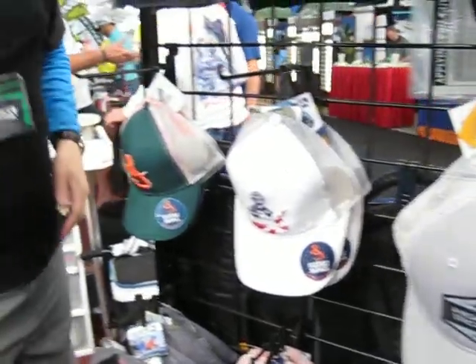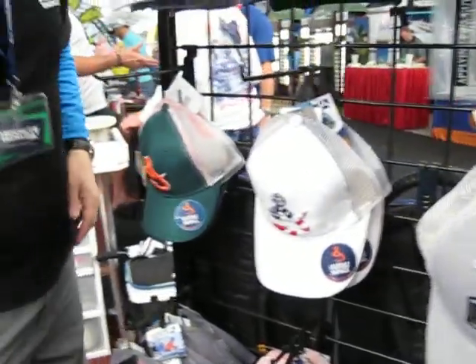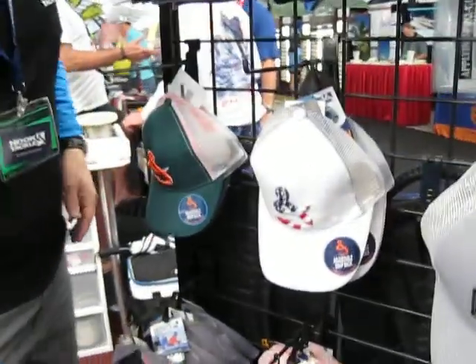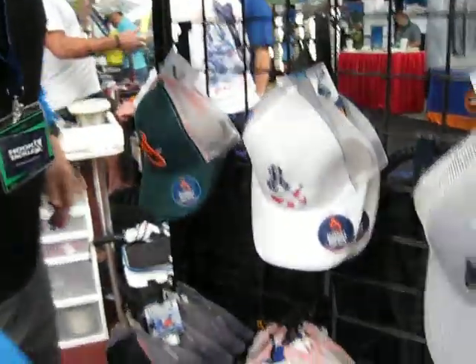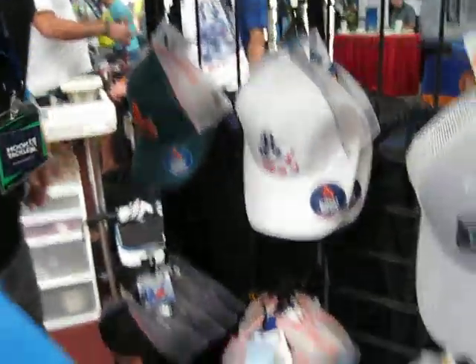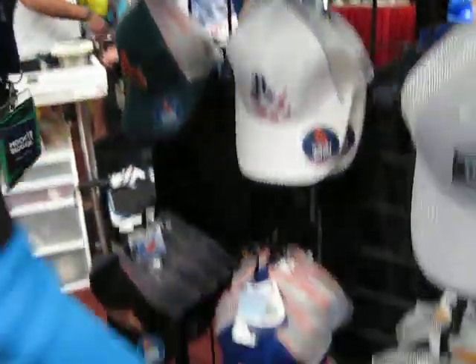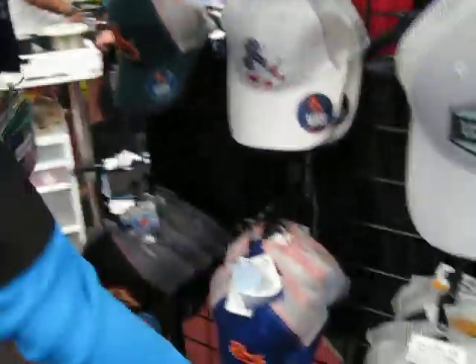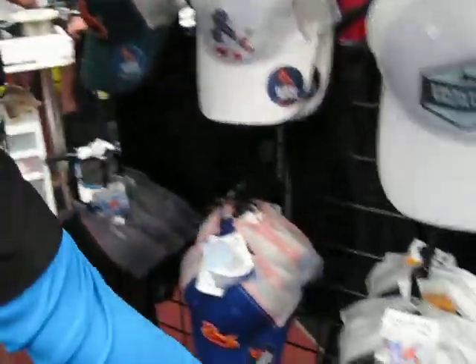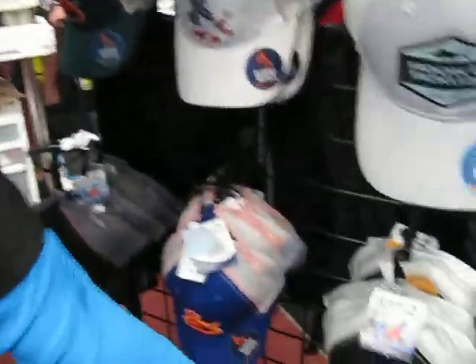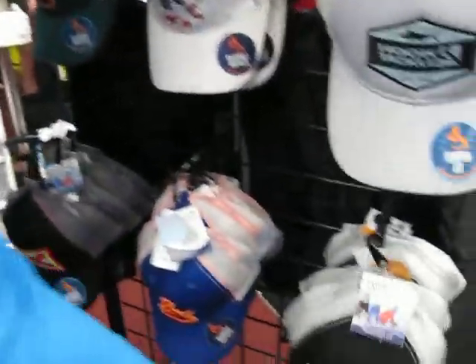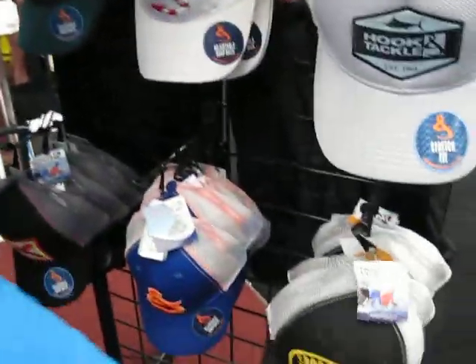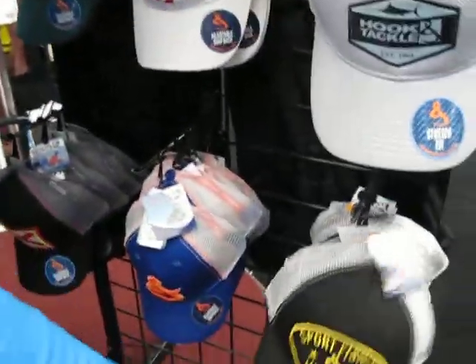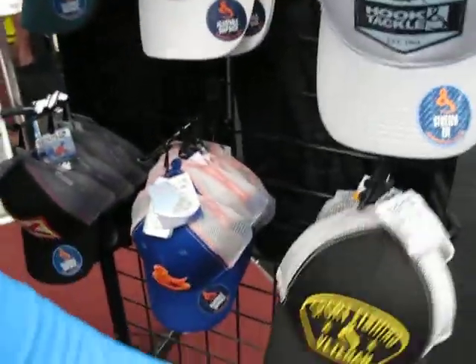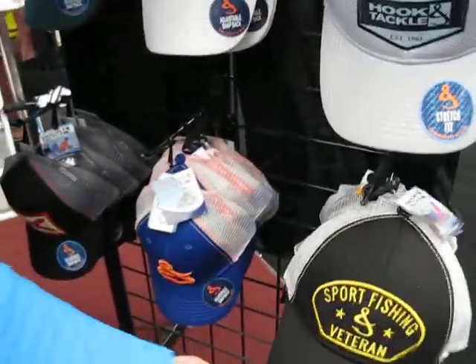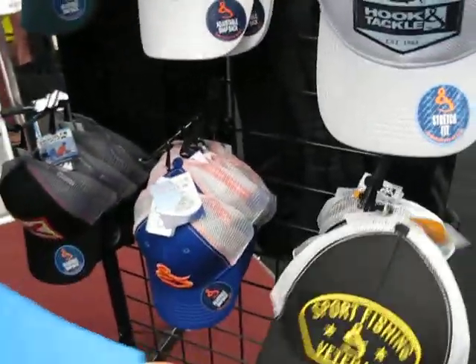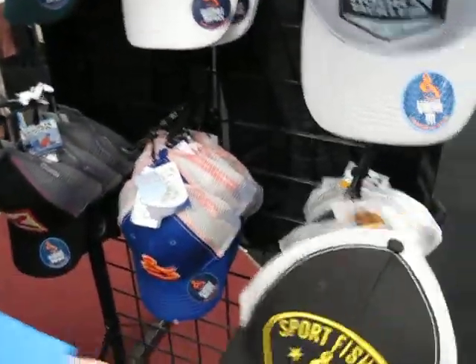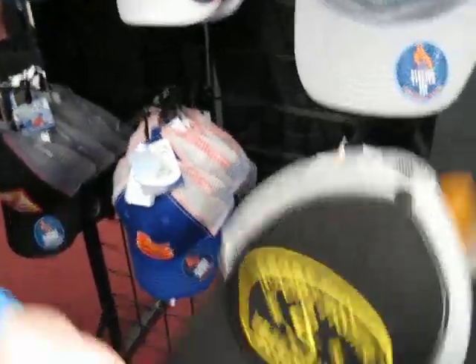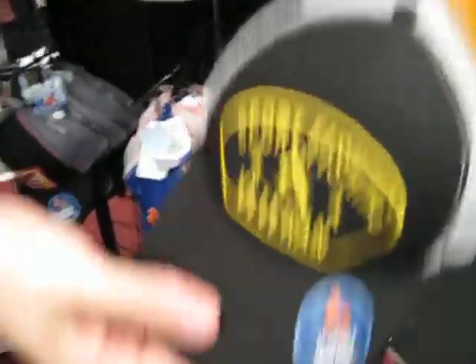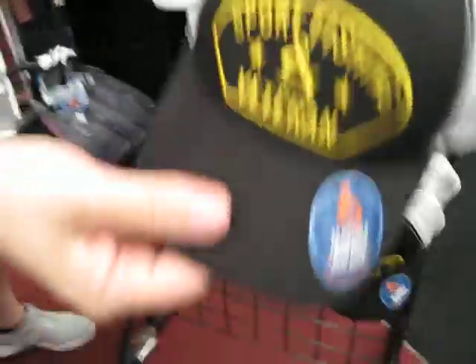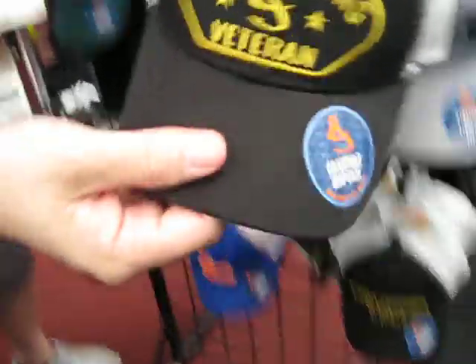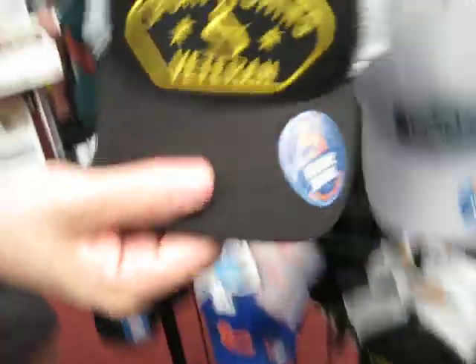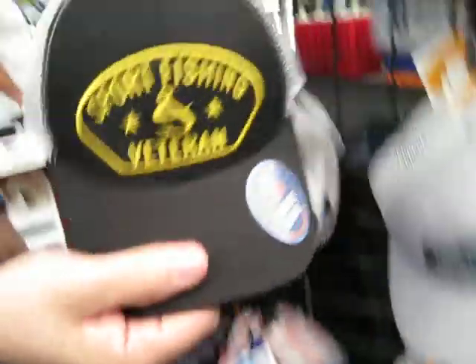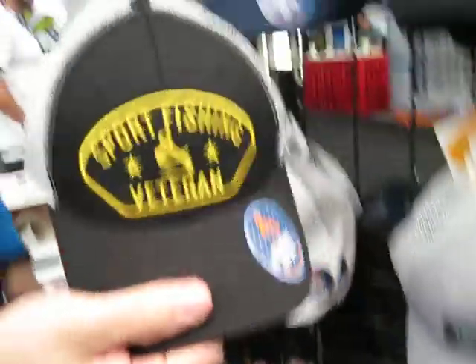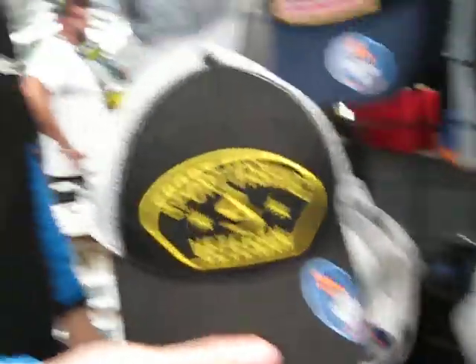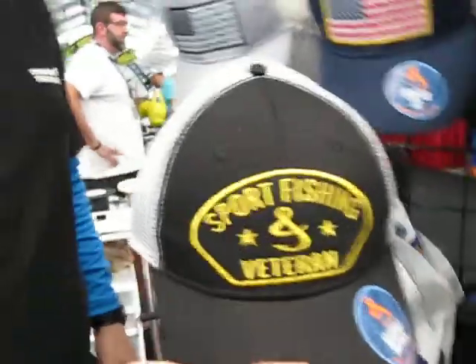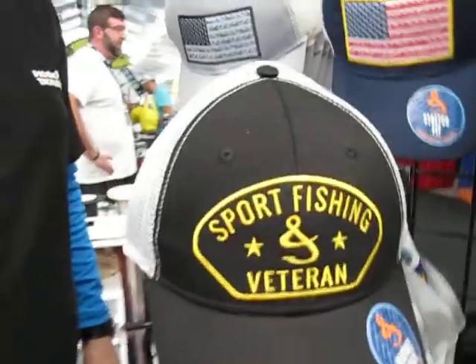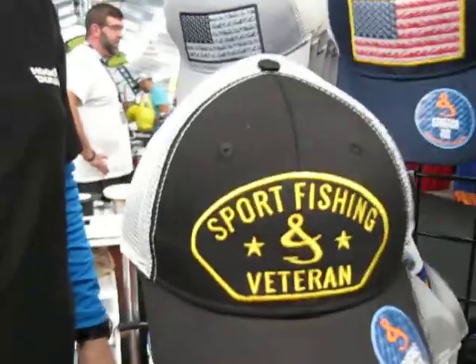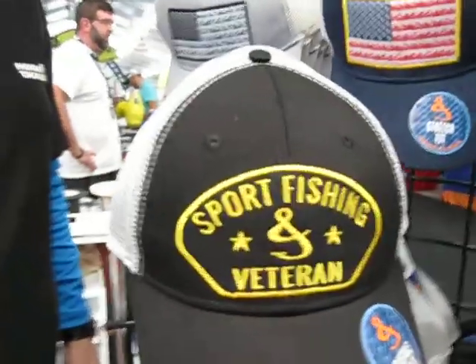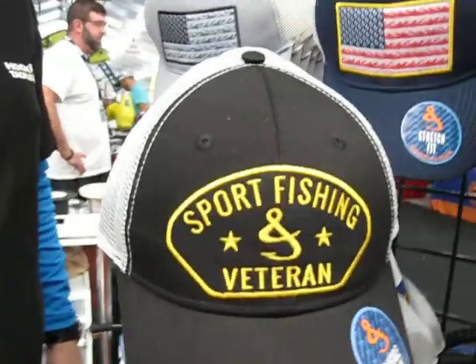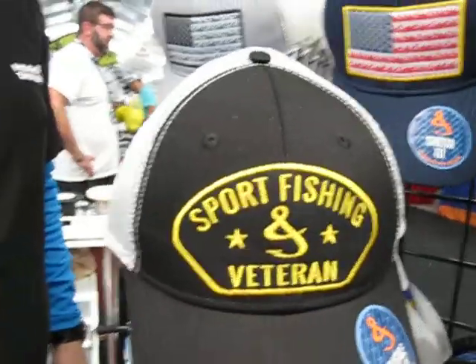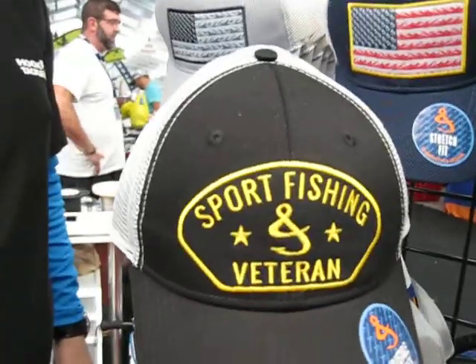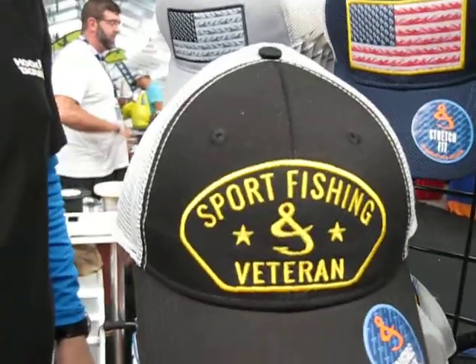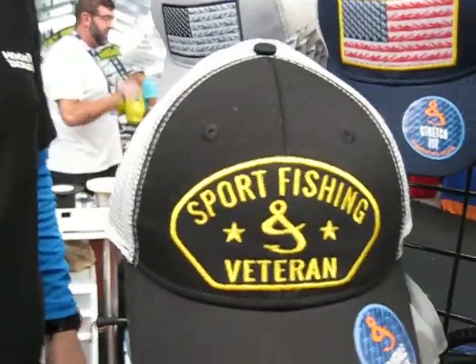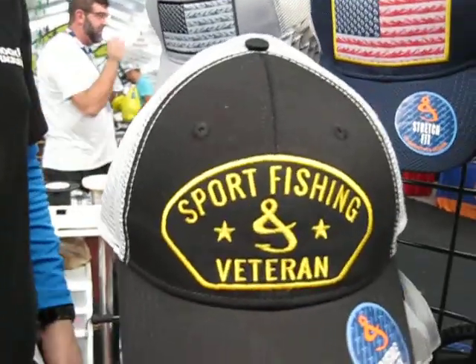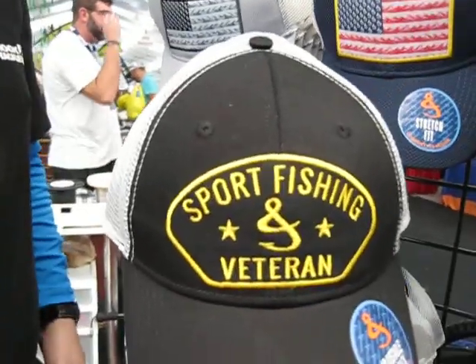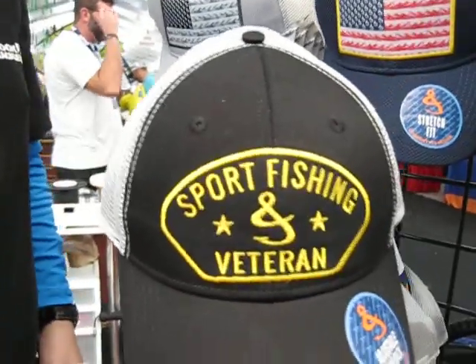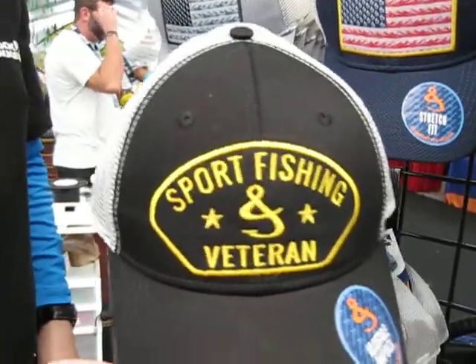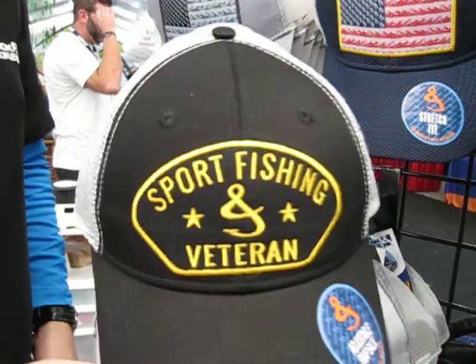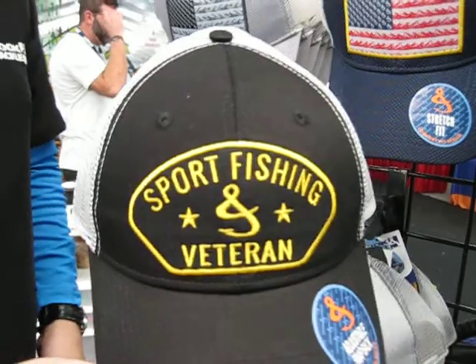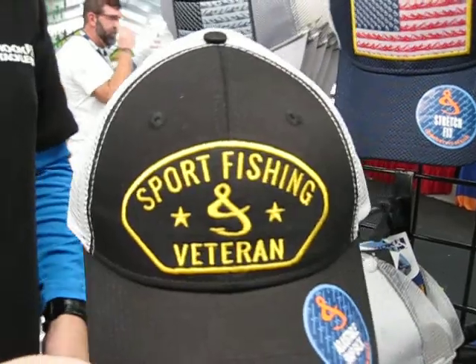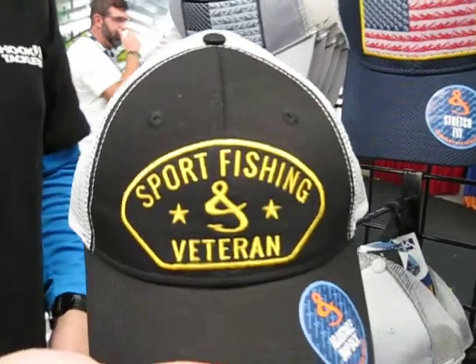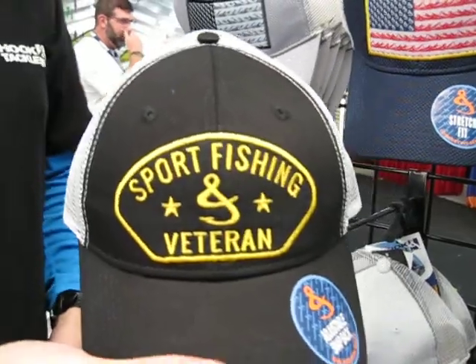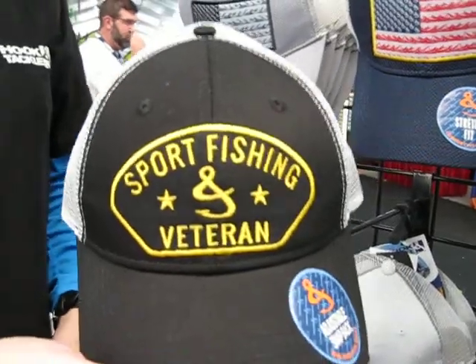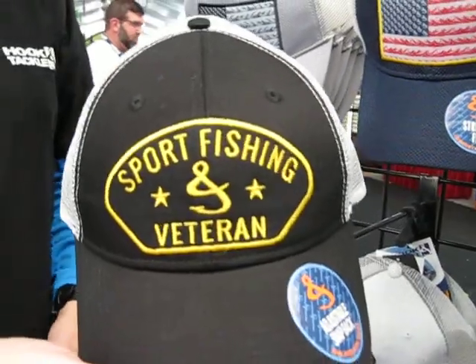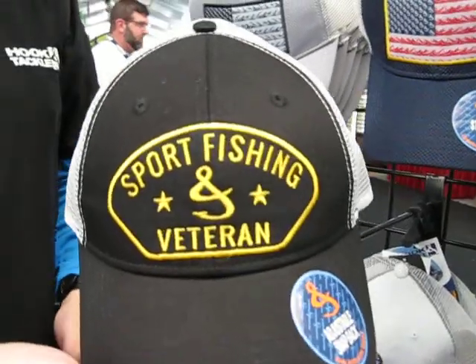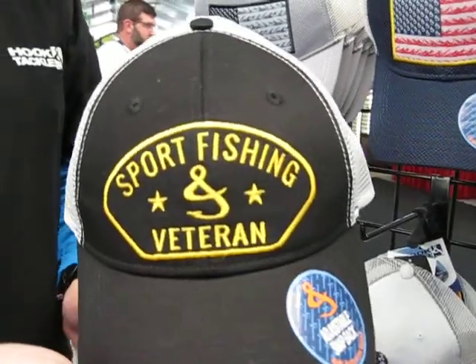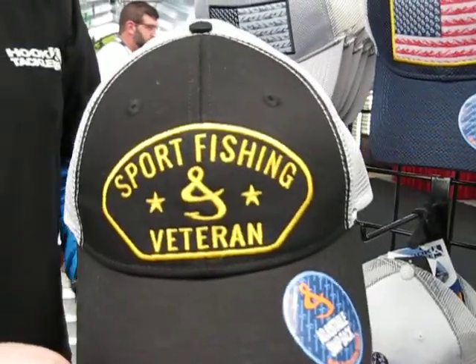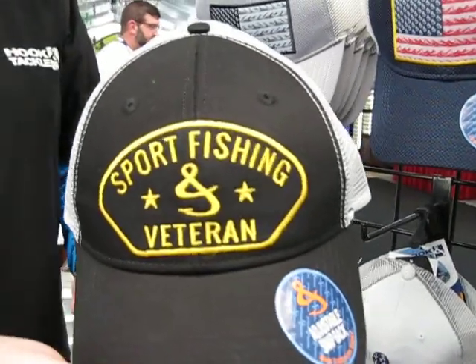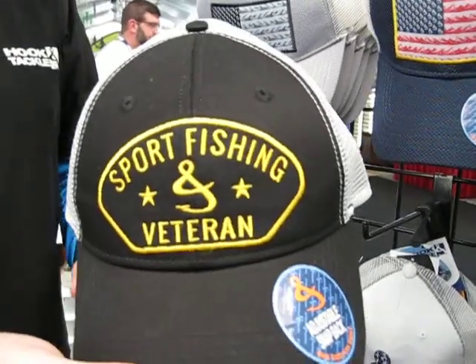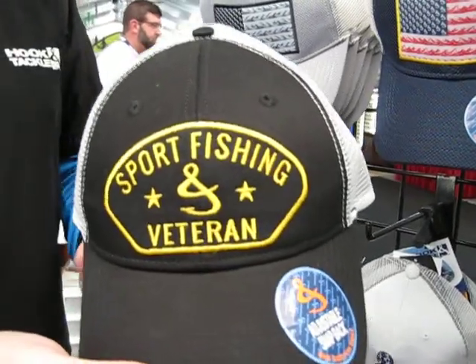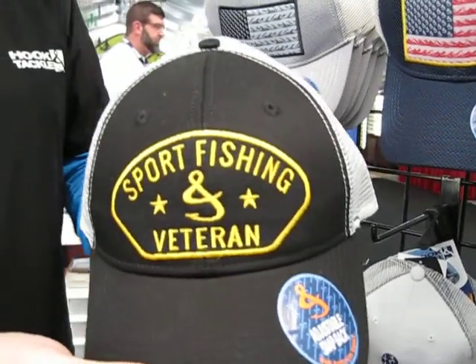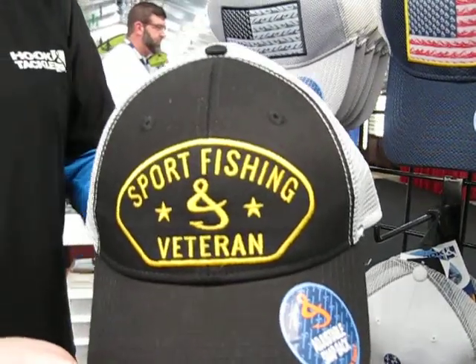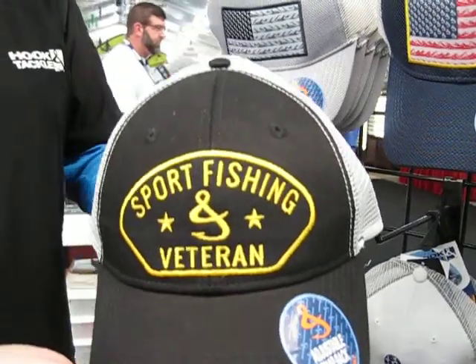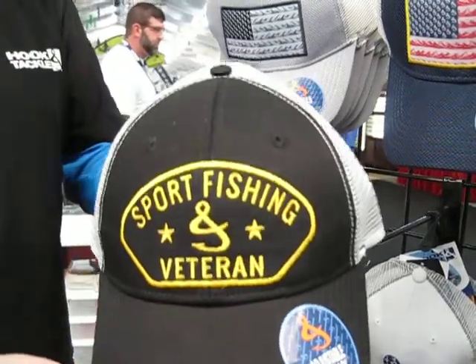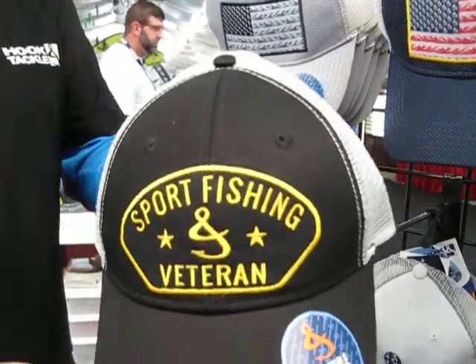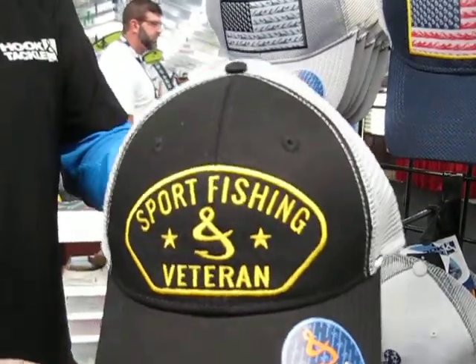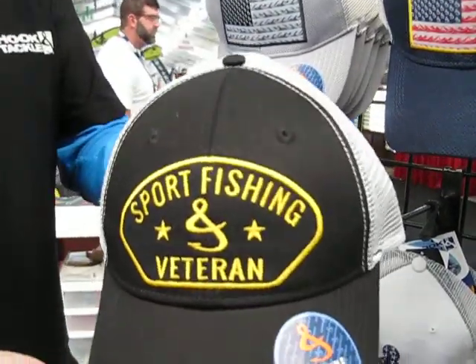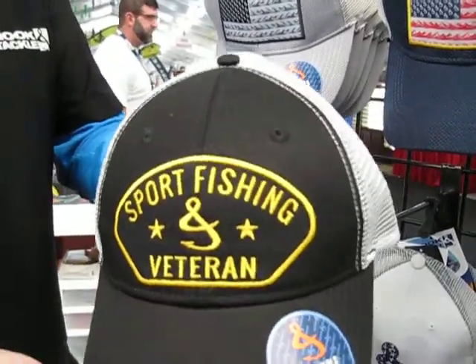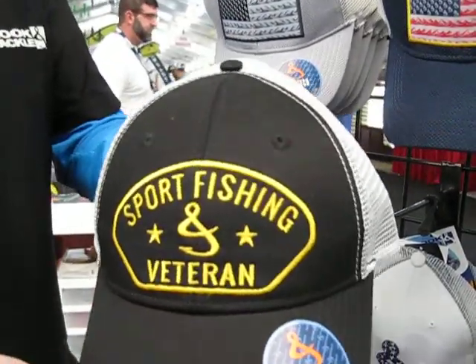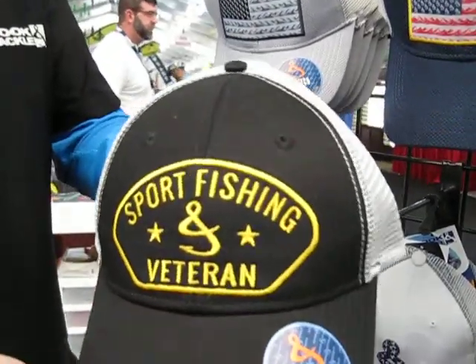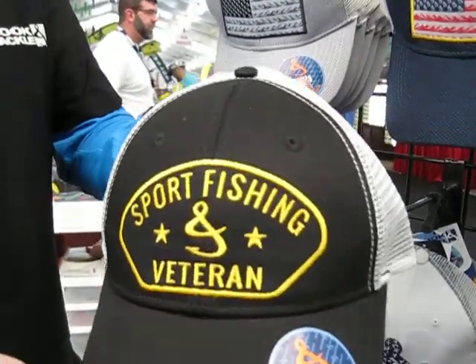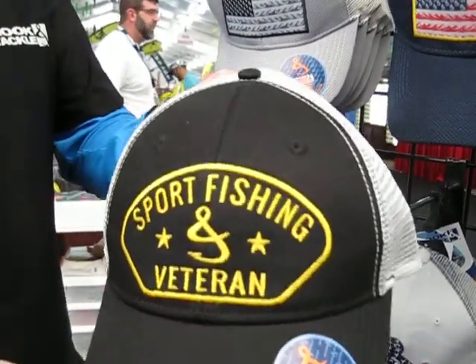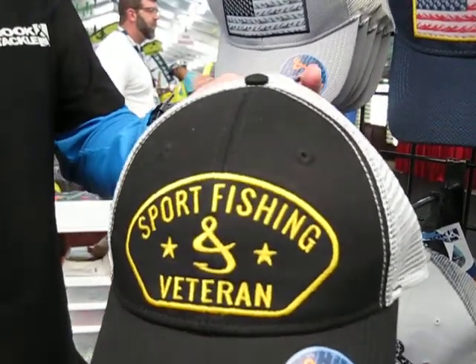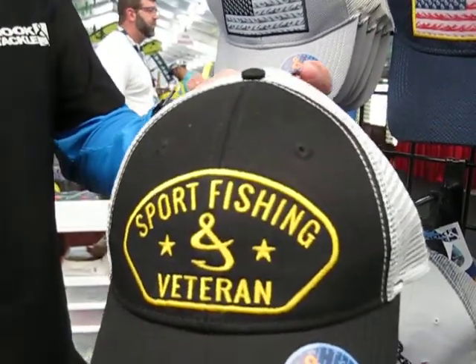And if you're a veteran, you're going to love this hat — the new sport fishing veteran hat. It's been selling out like crazy, and guys really appreciate it.